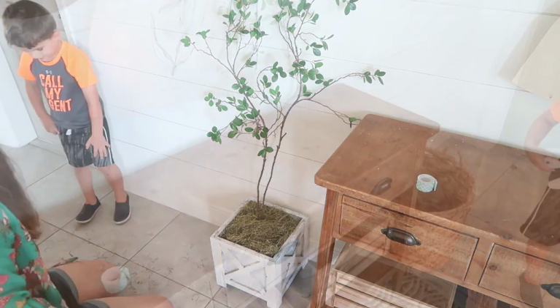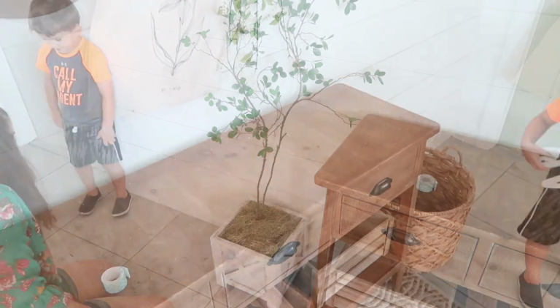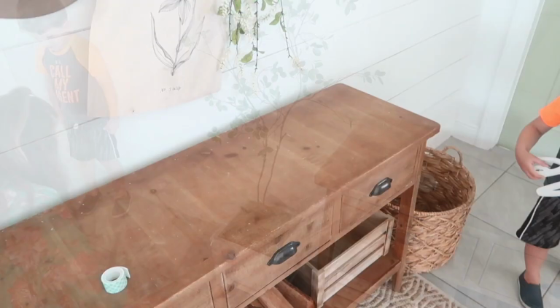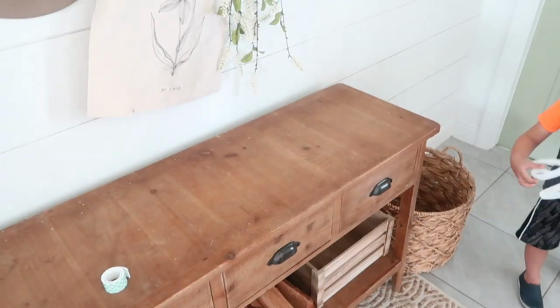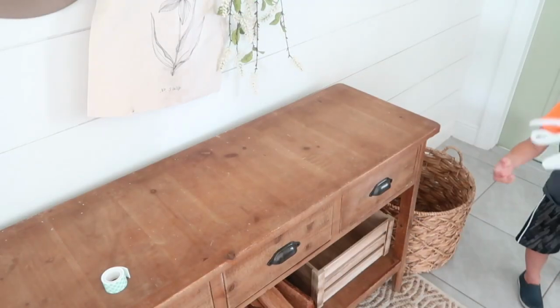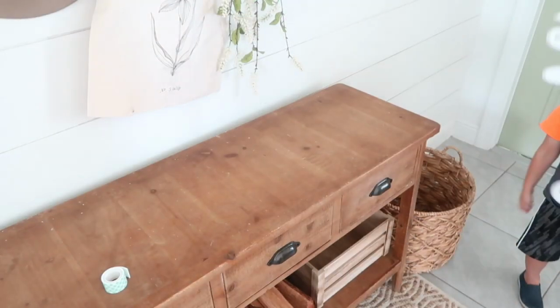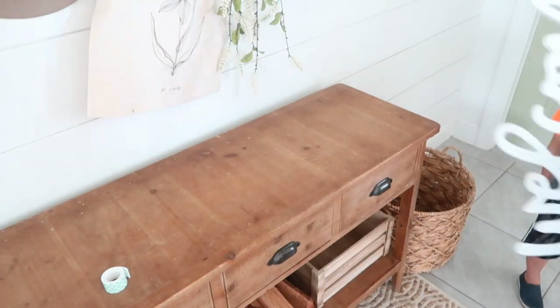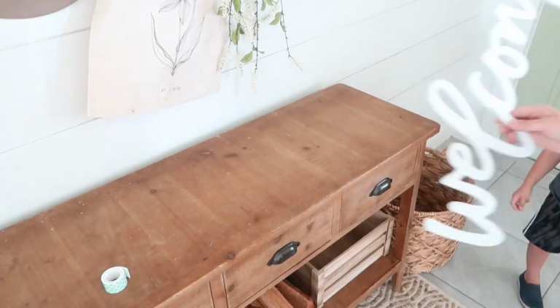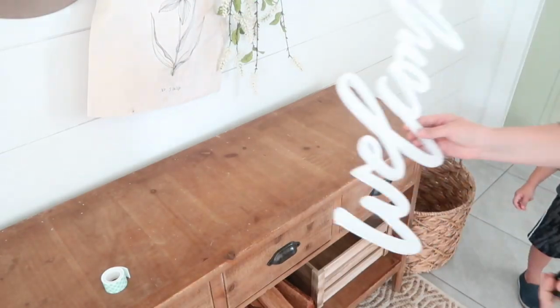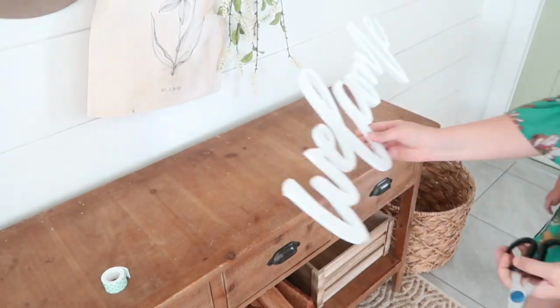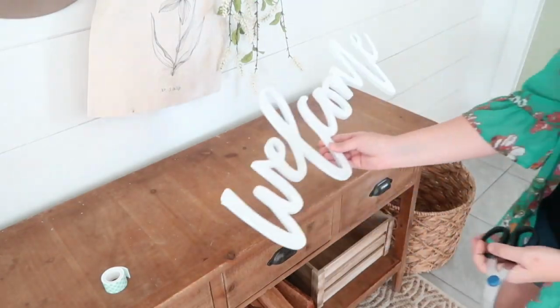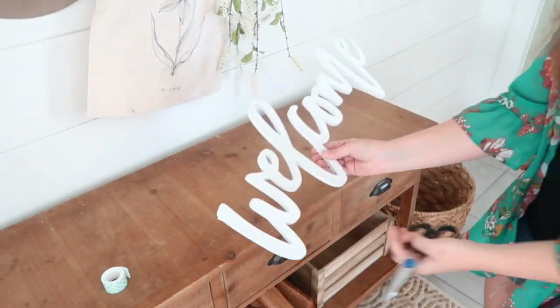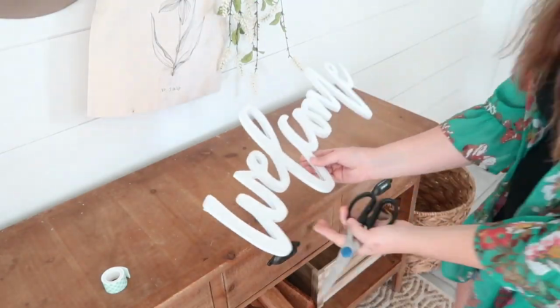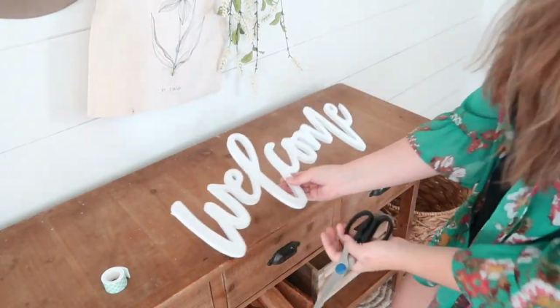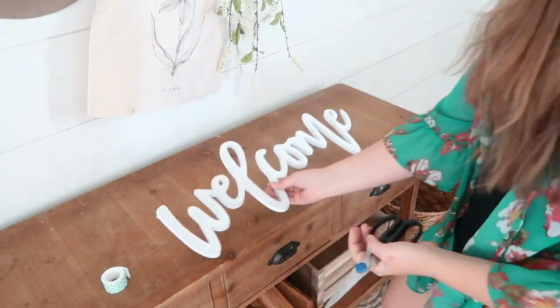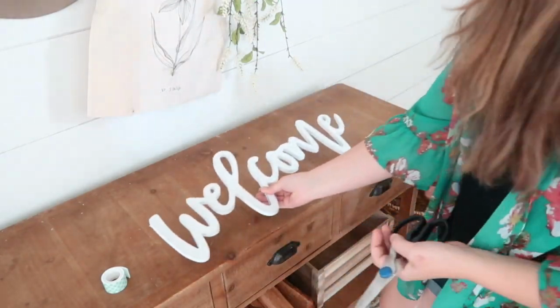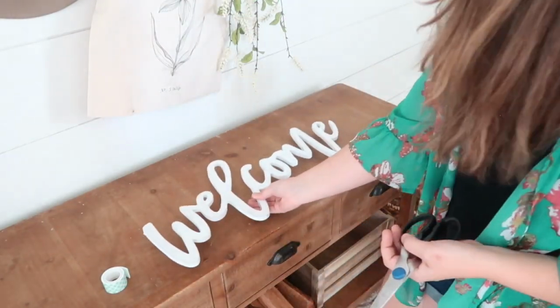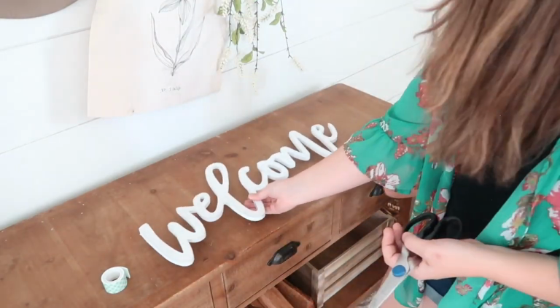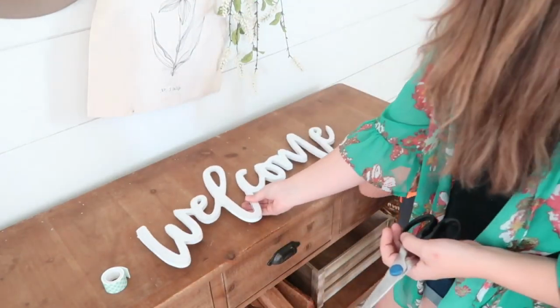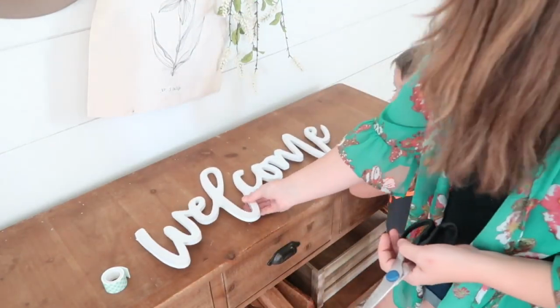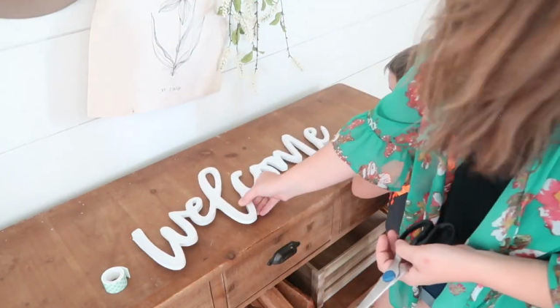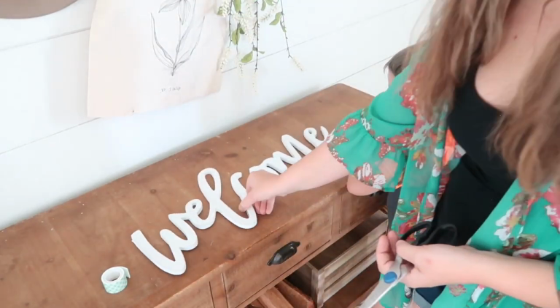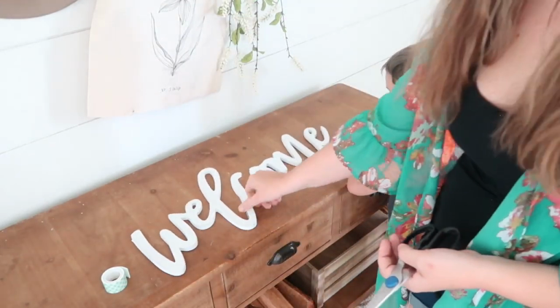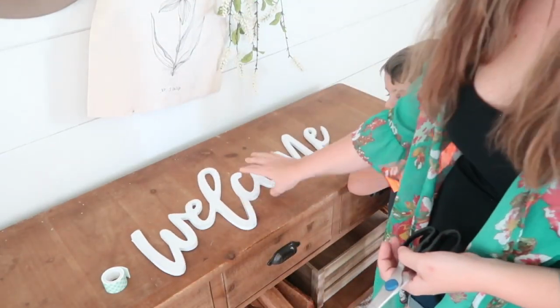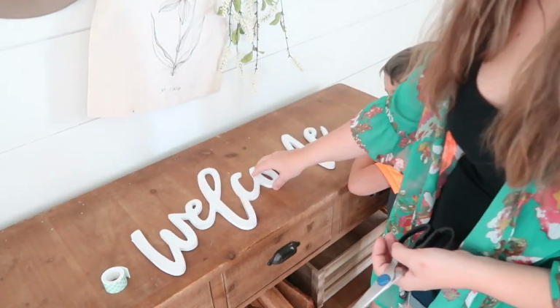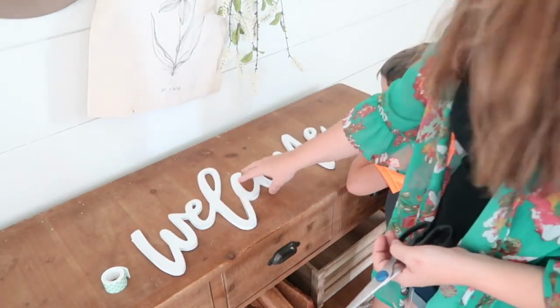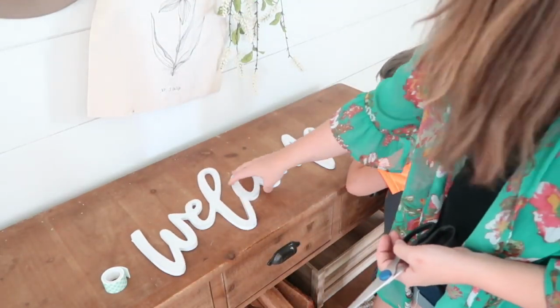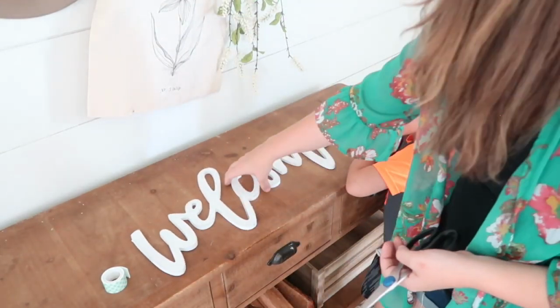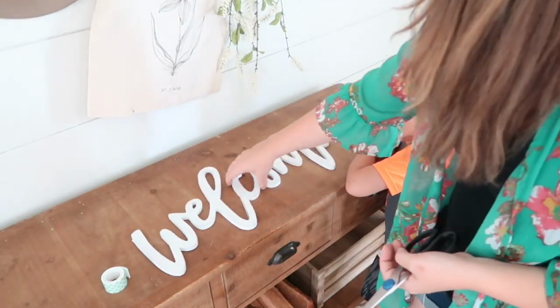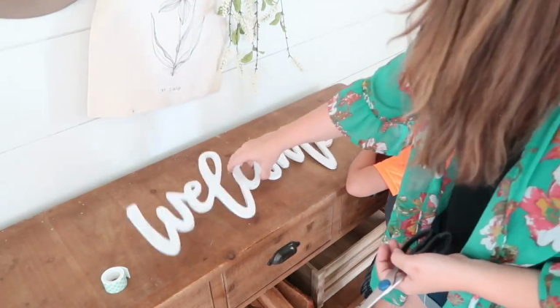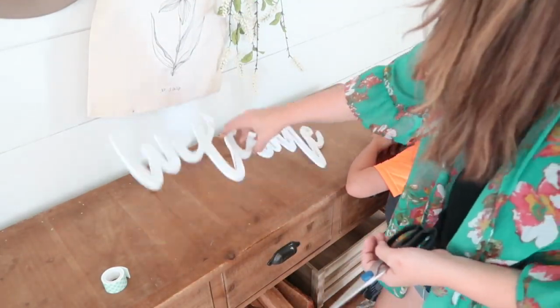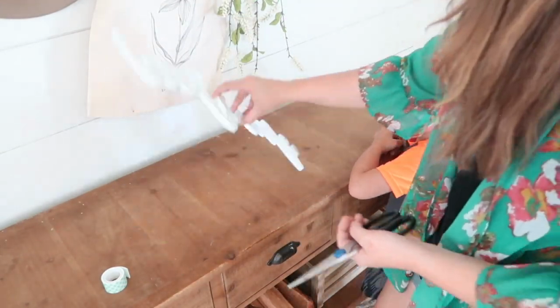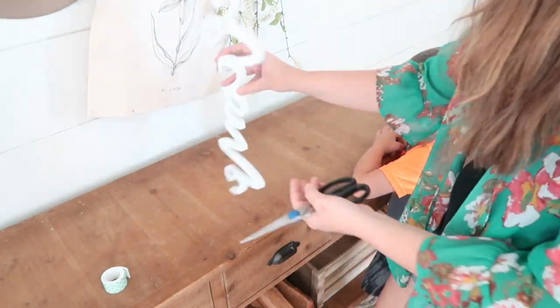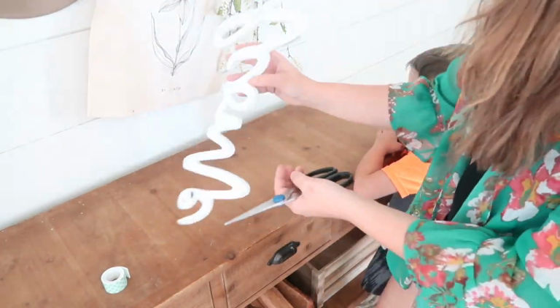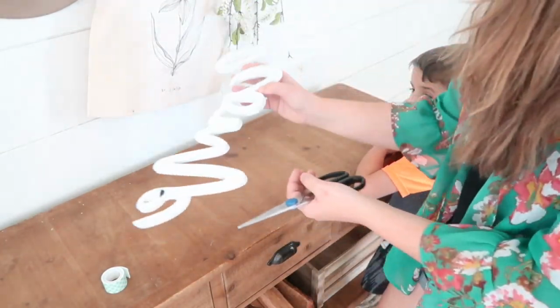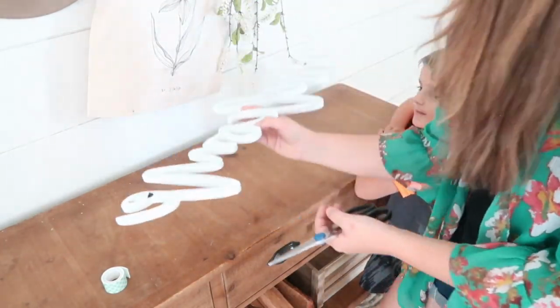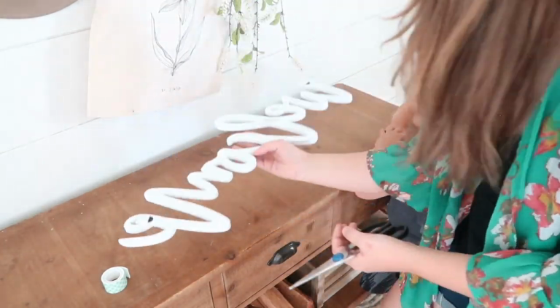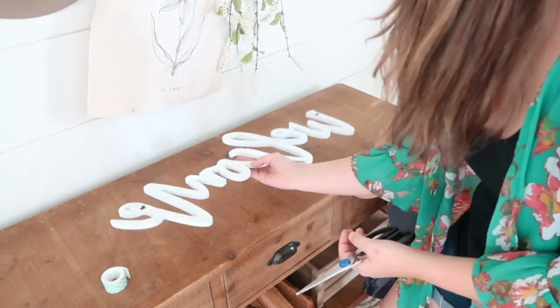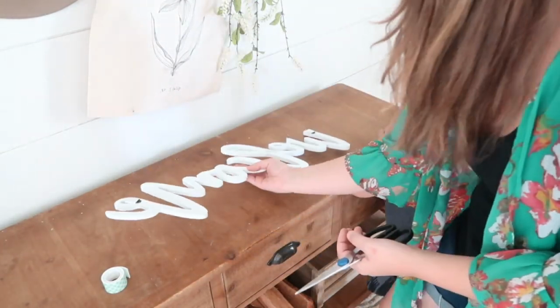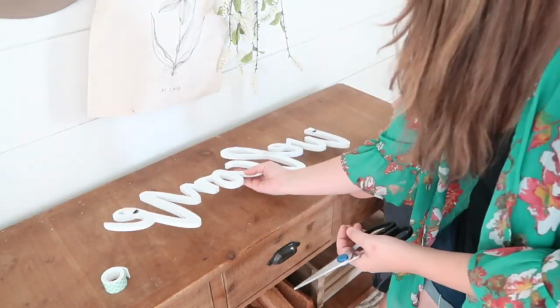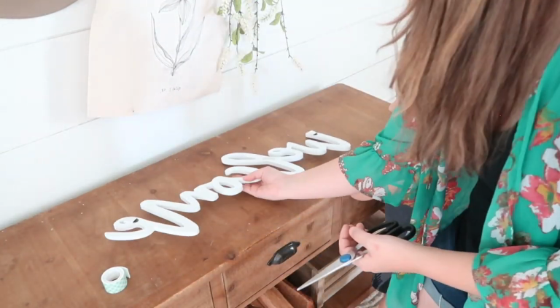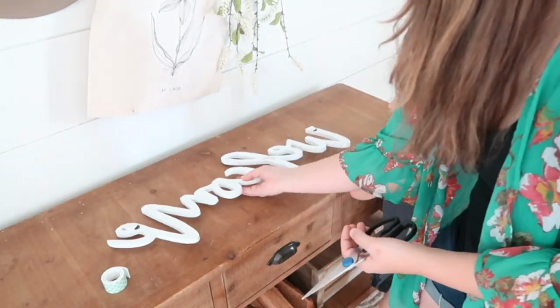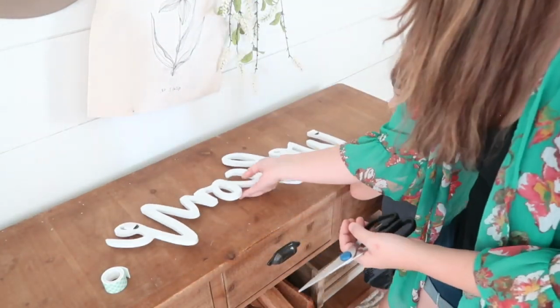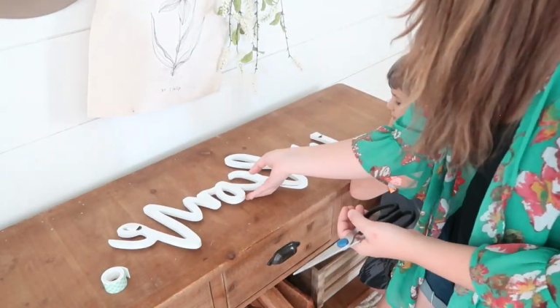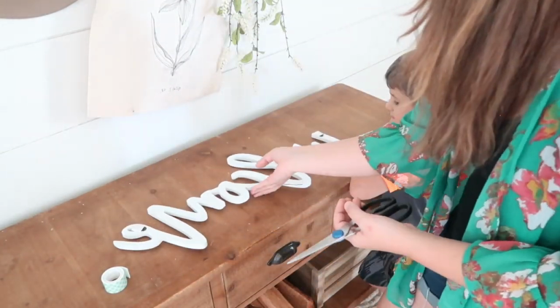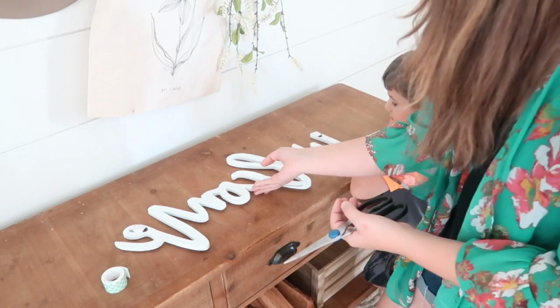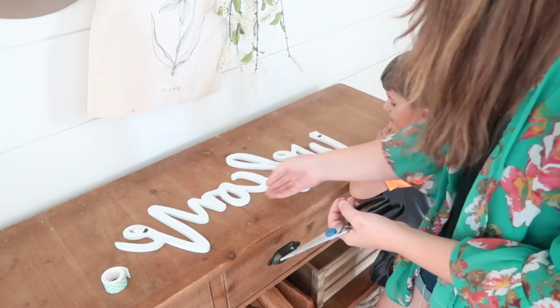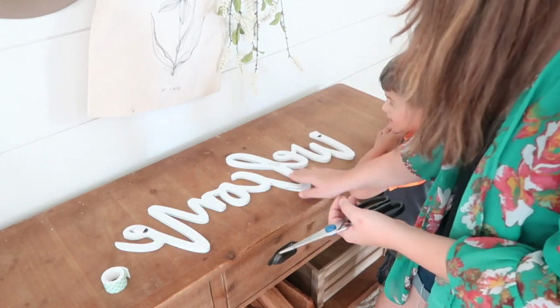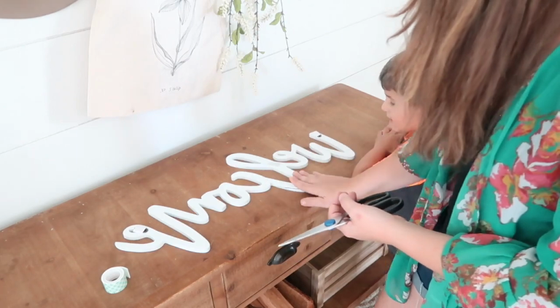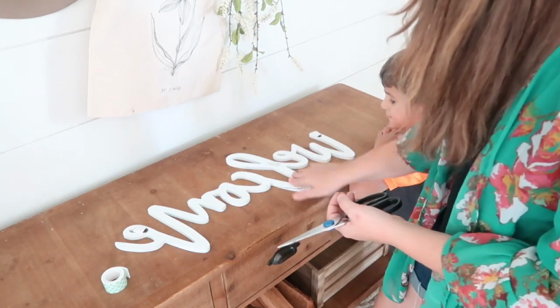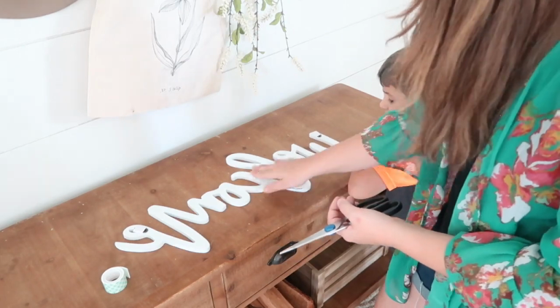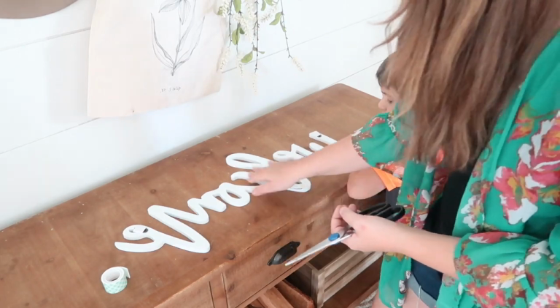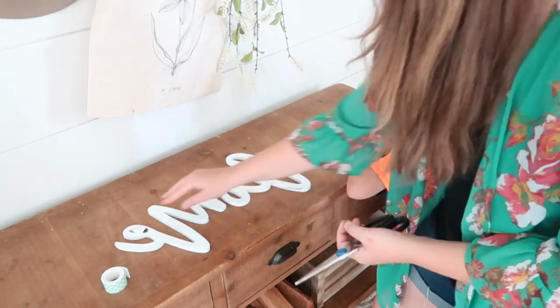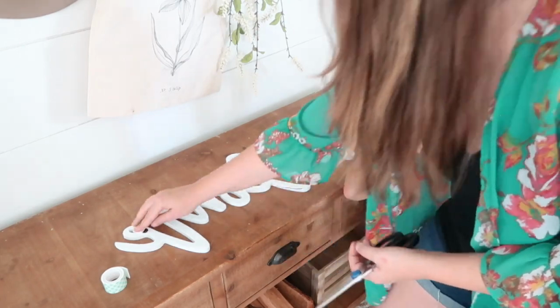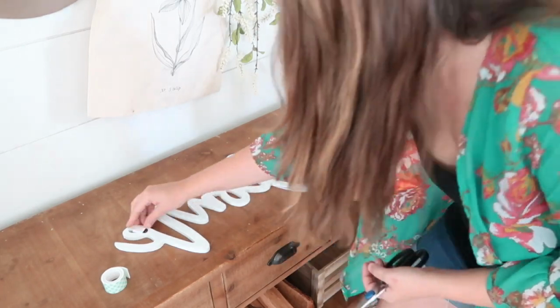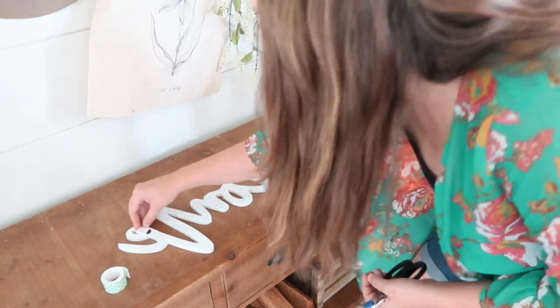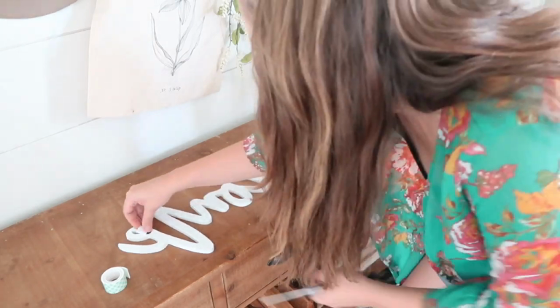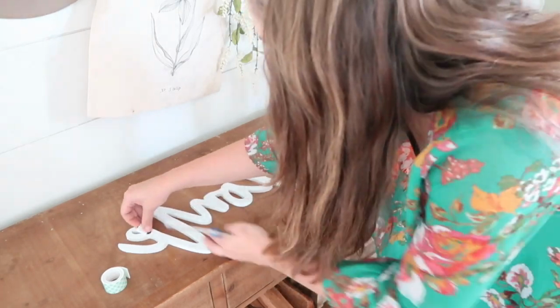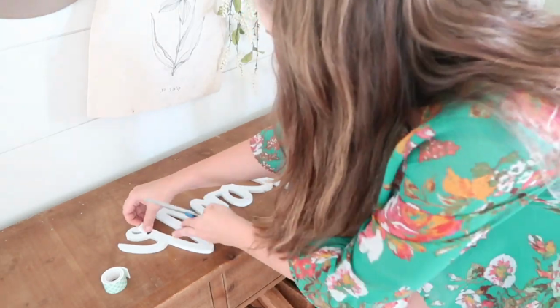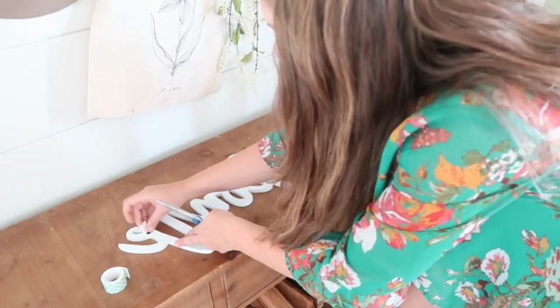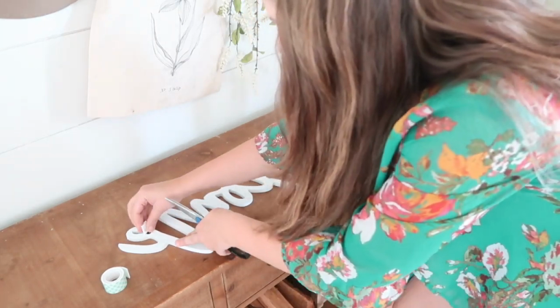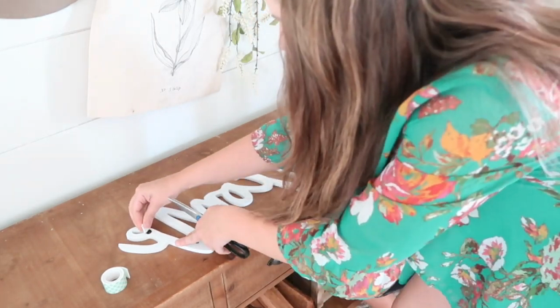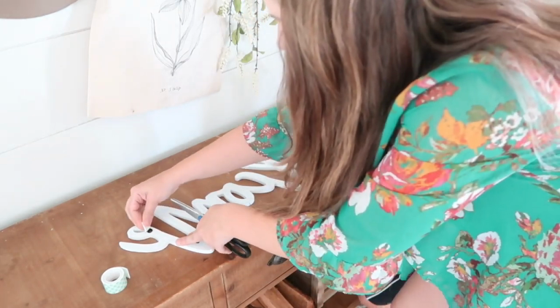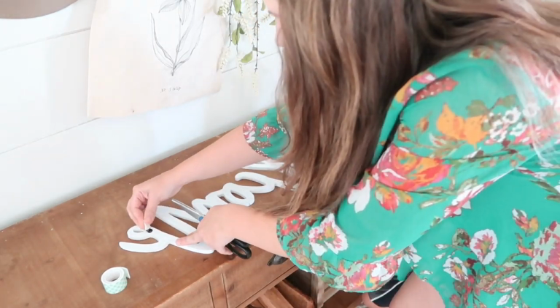I also found this welcome sign at Hobby Lobby and I will be adding it to my door using more of that mounting tape.